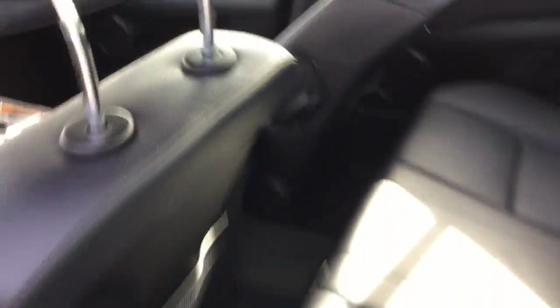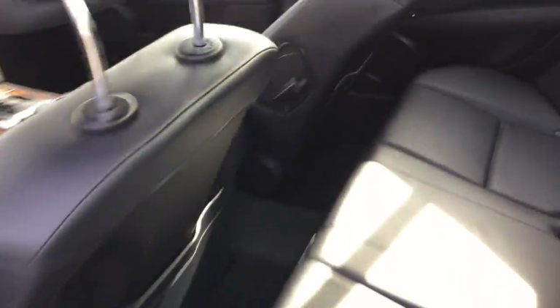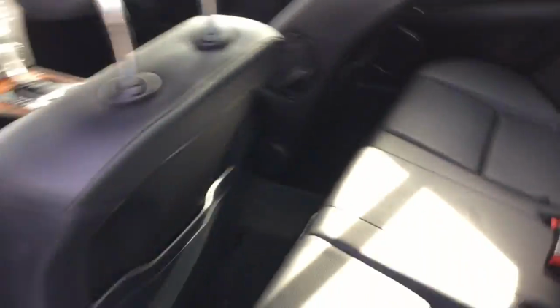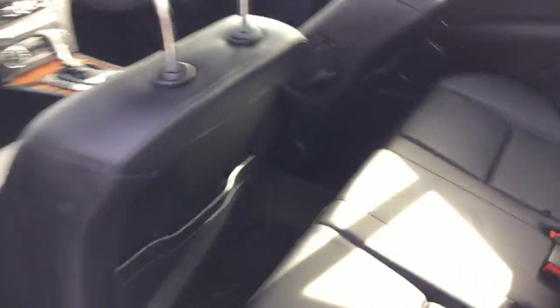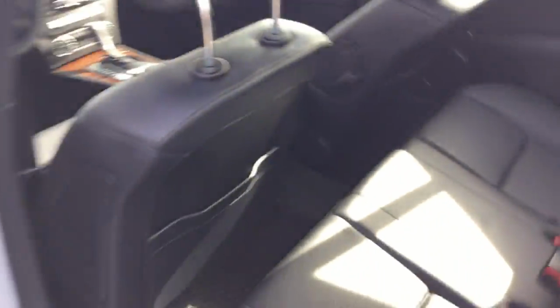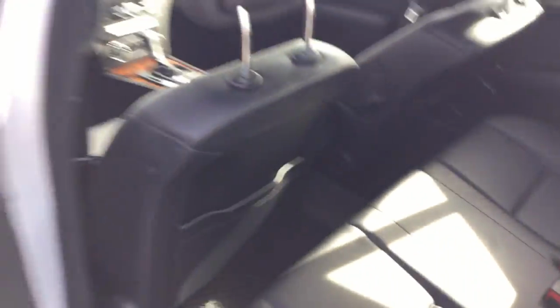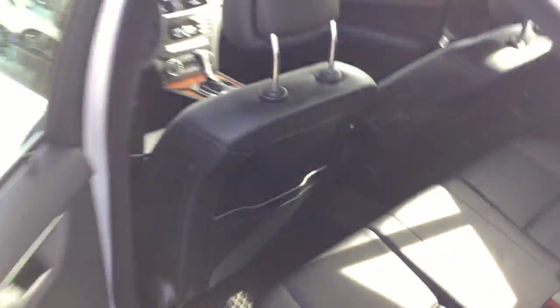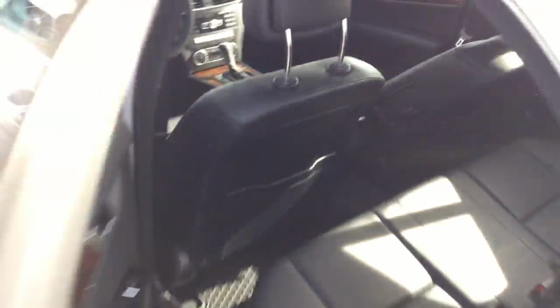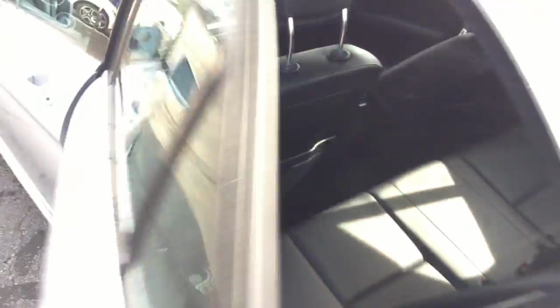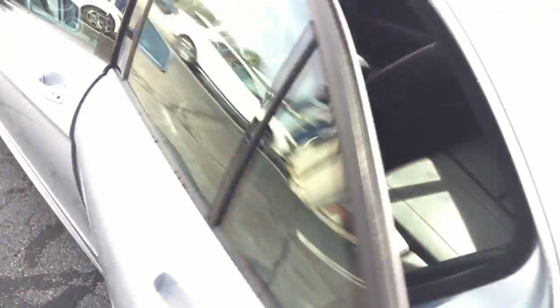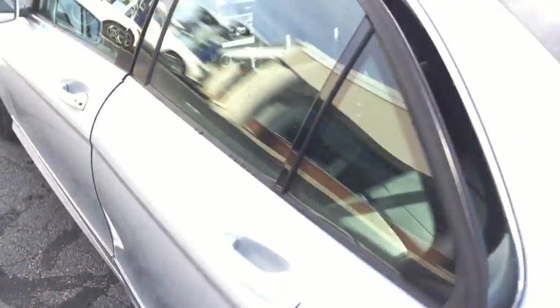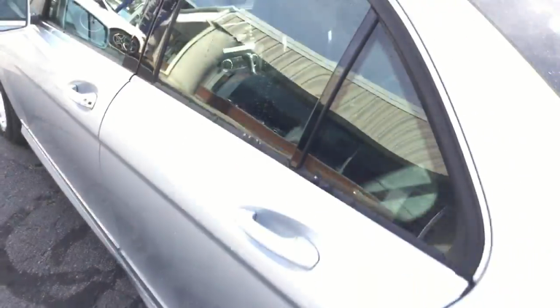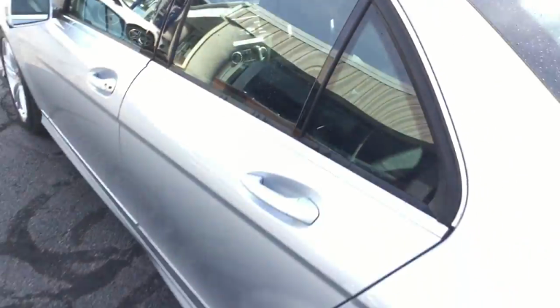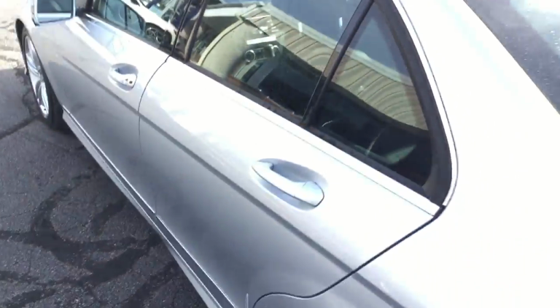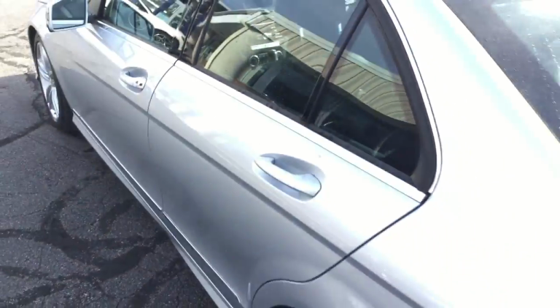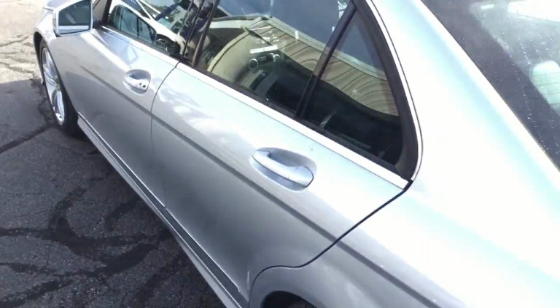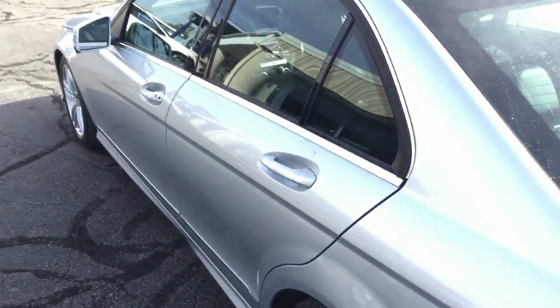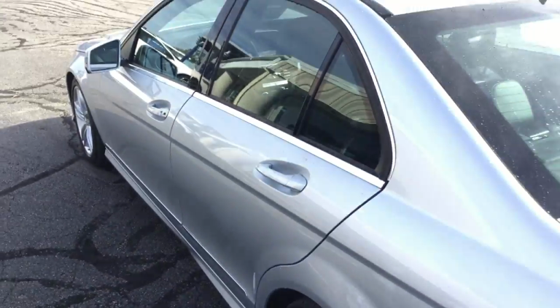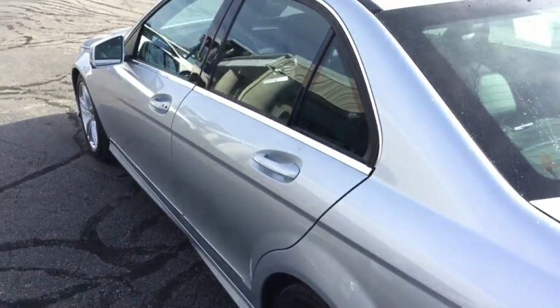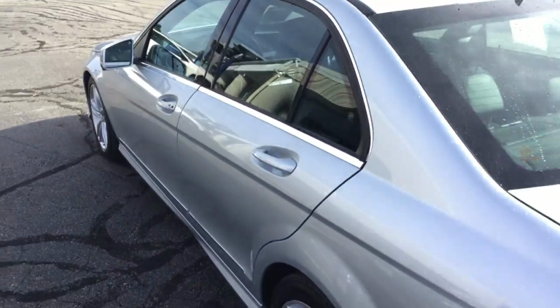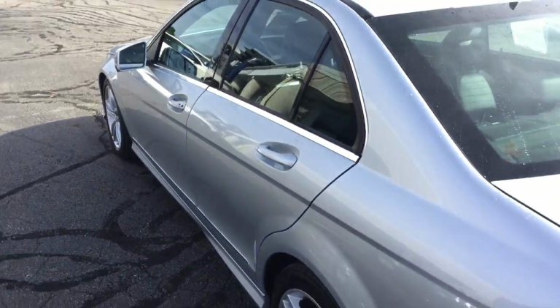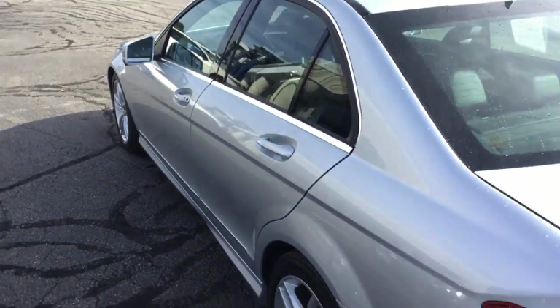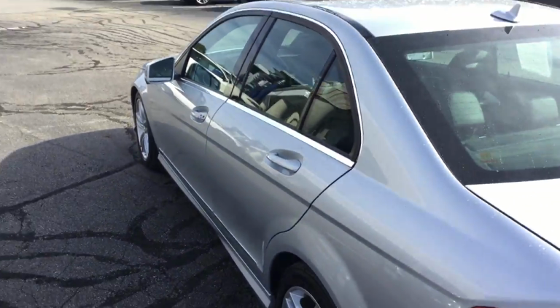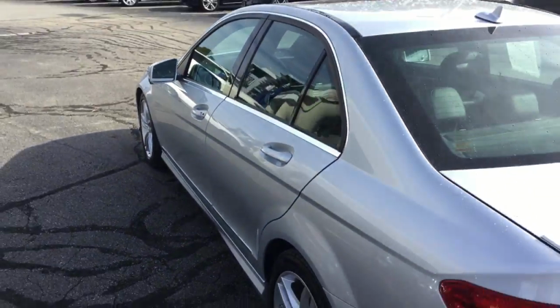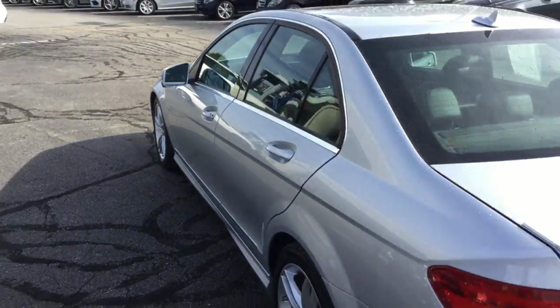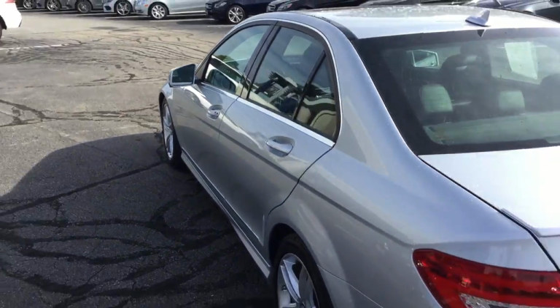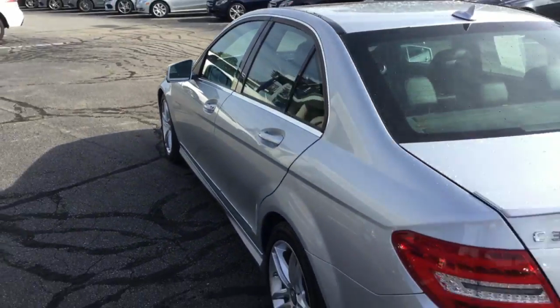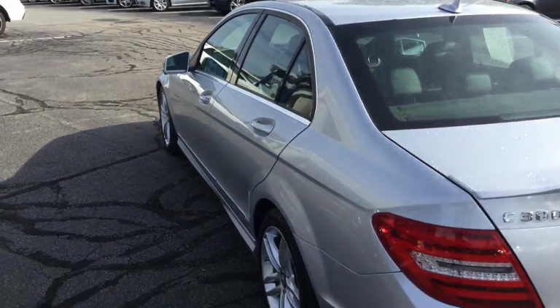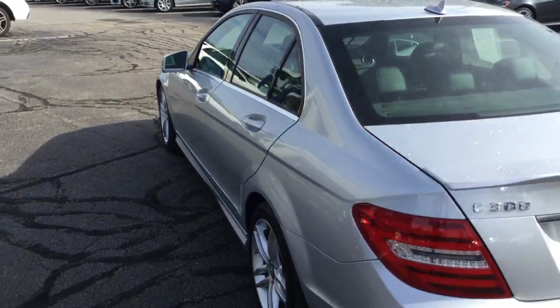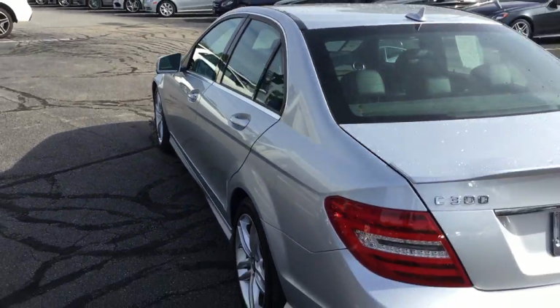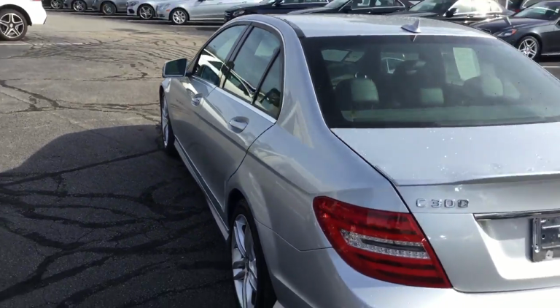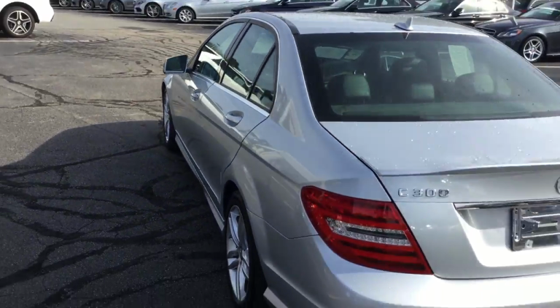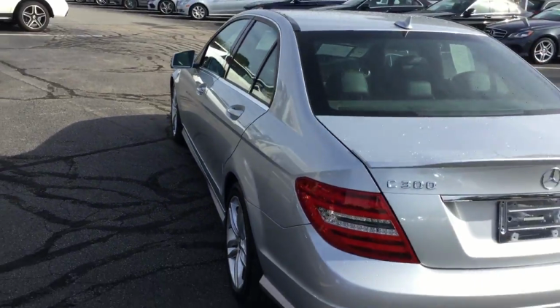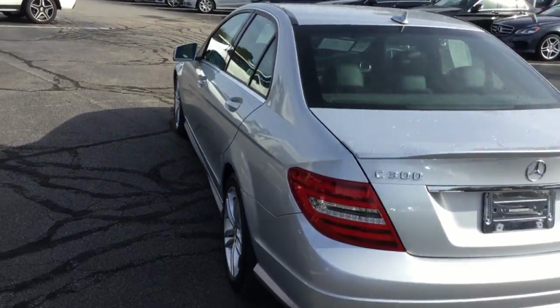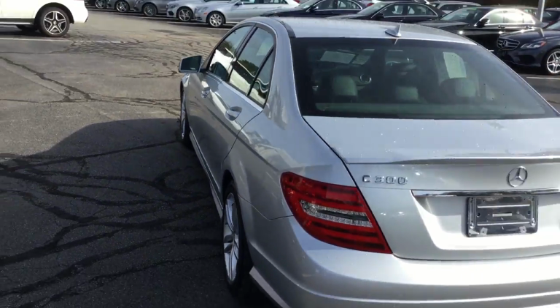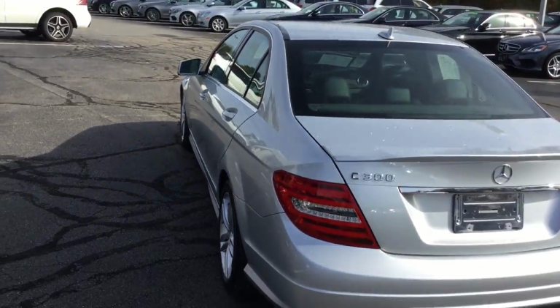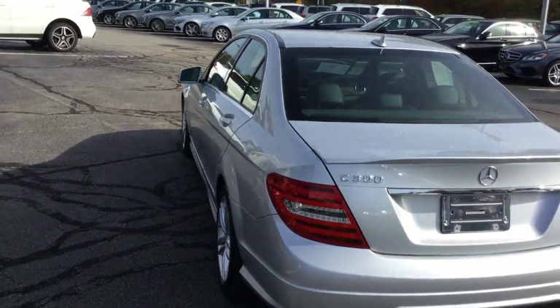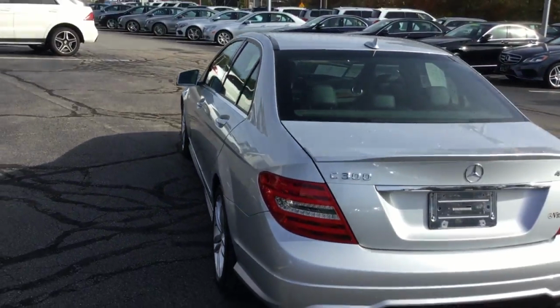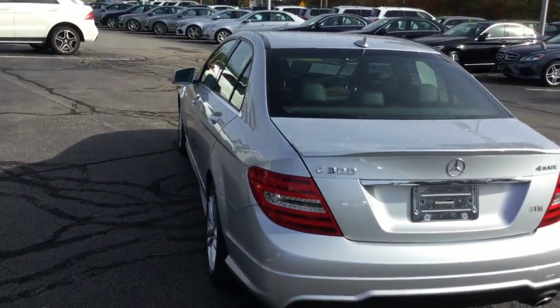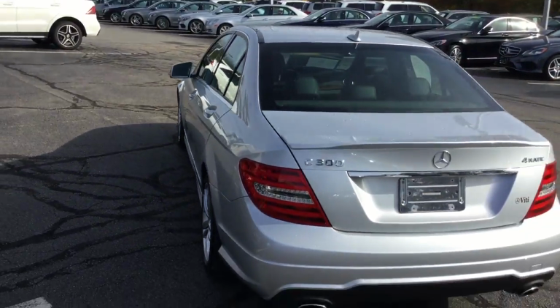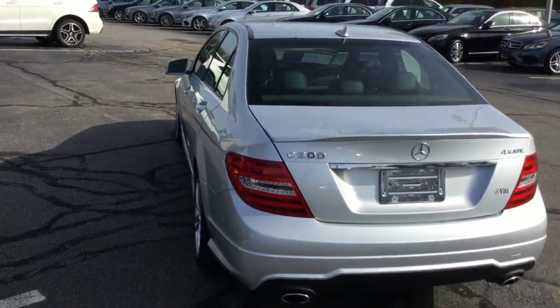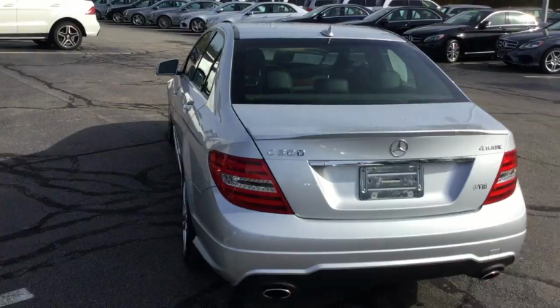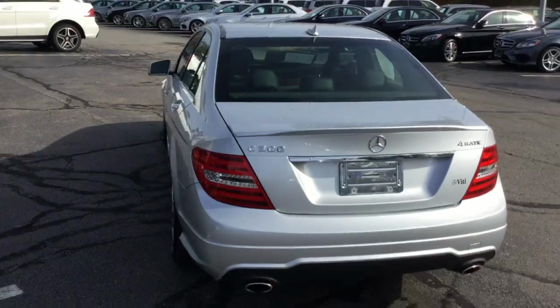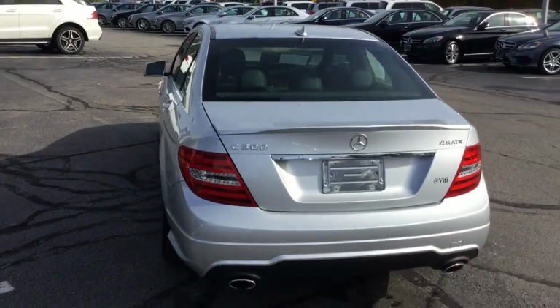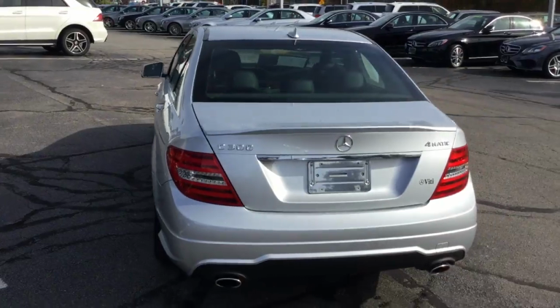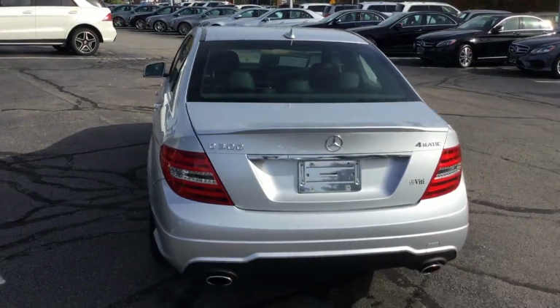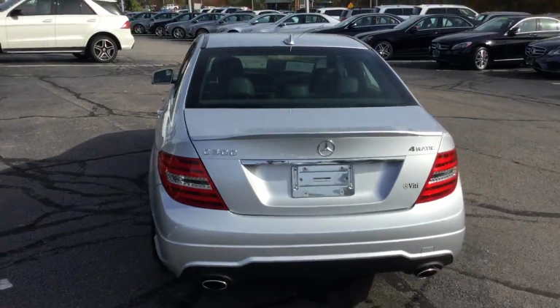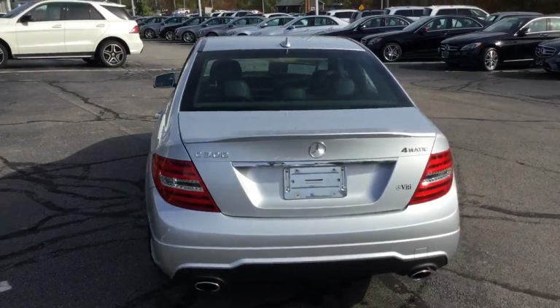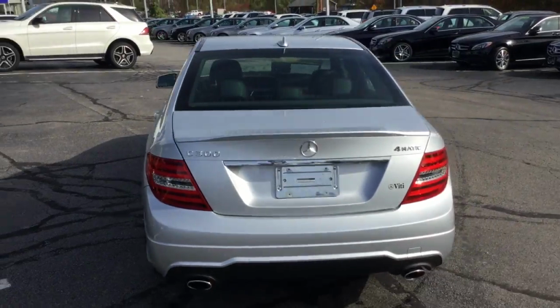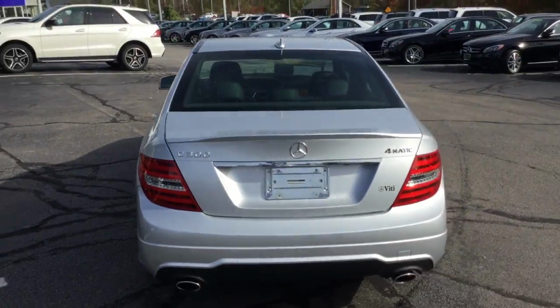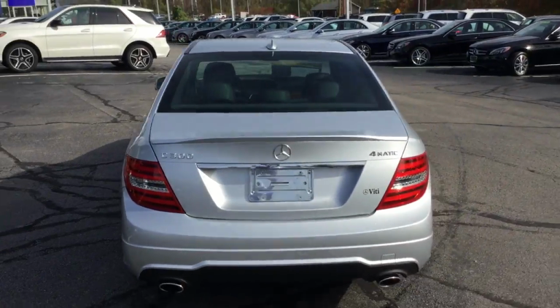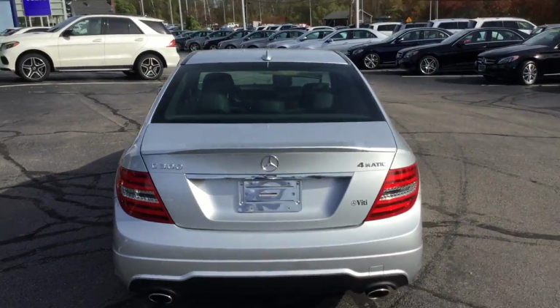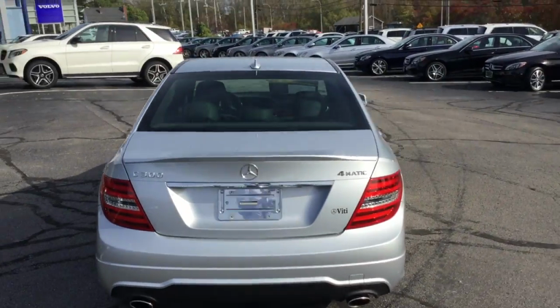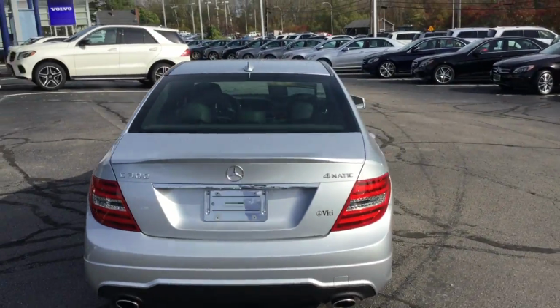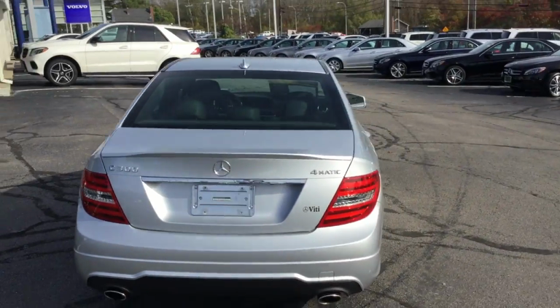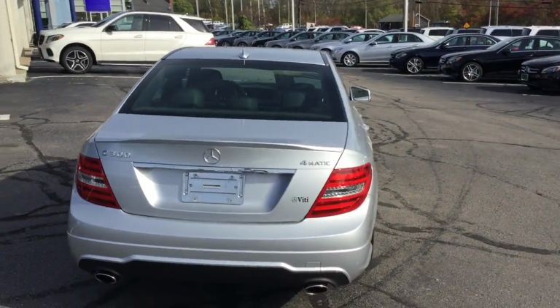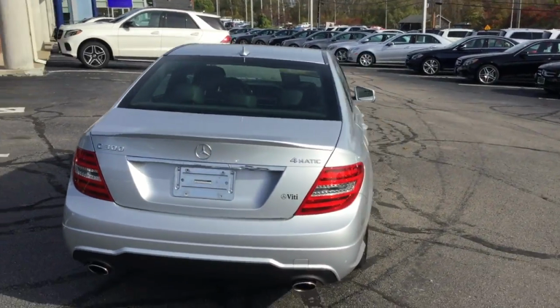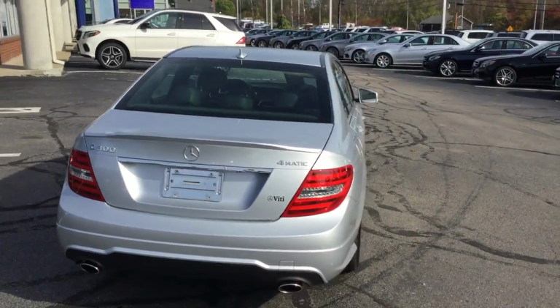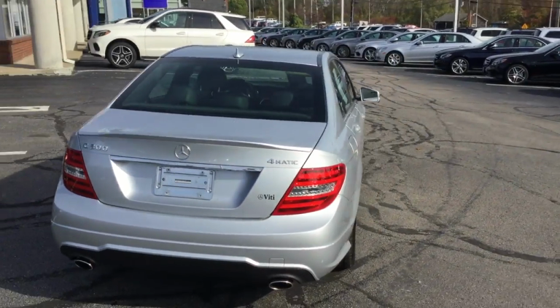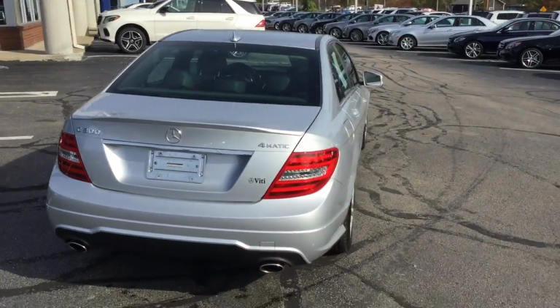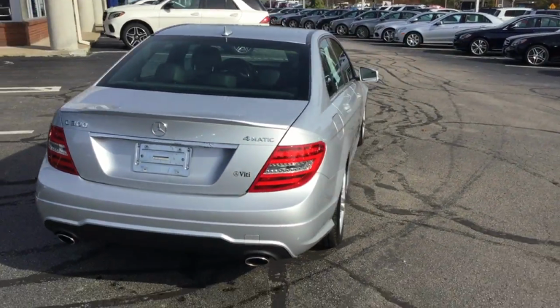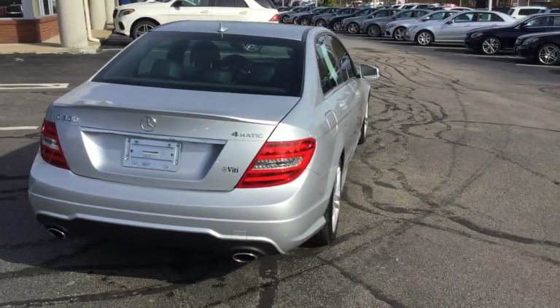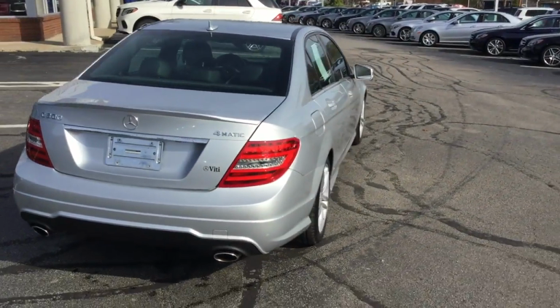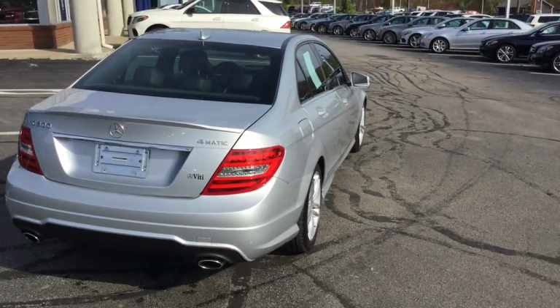We'd love to show you the vehicle. Please feel free to come by or give us a call, and we'd even be happy to bring the vehicle to you. Thank you.